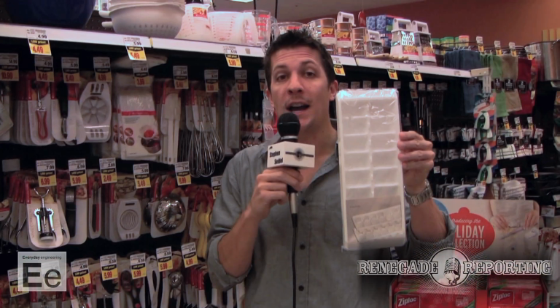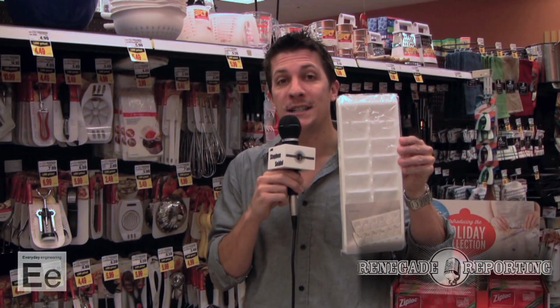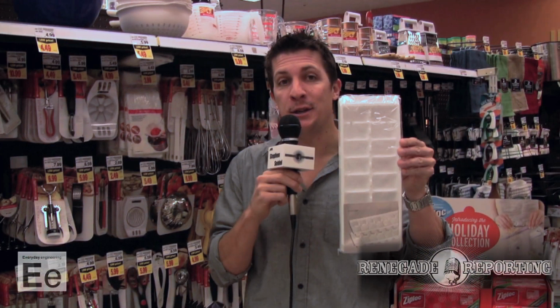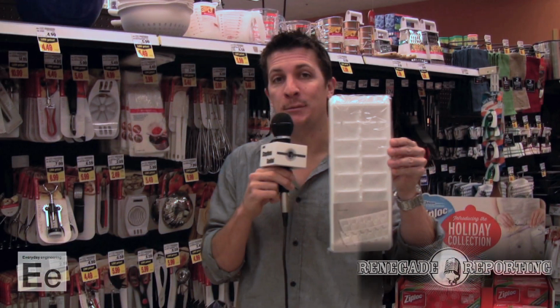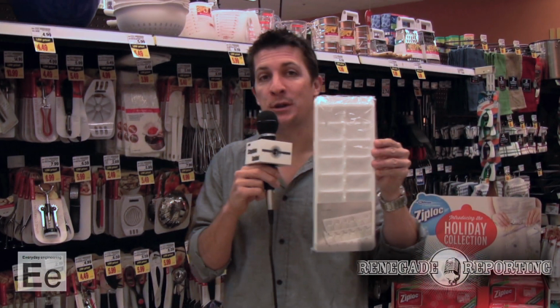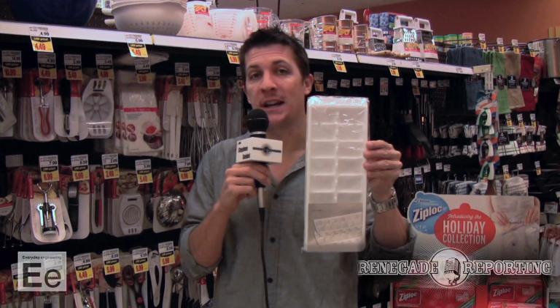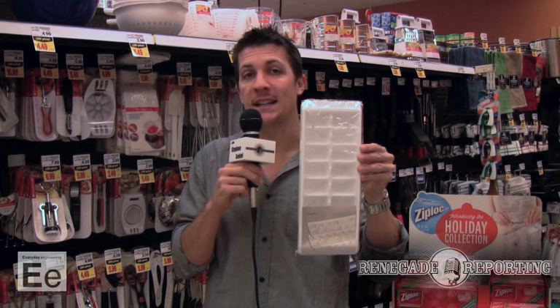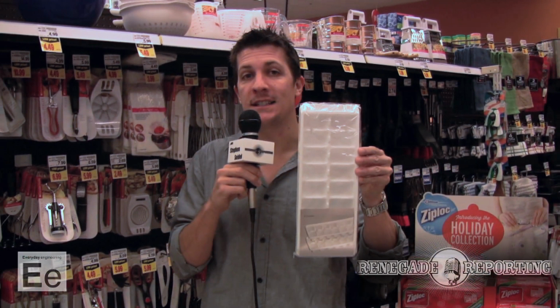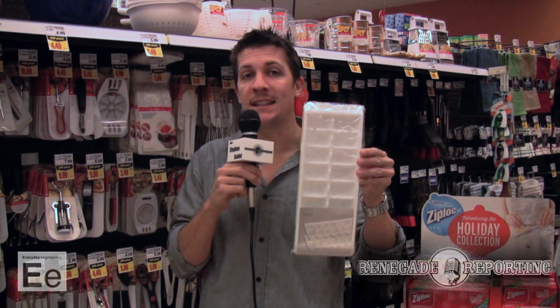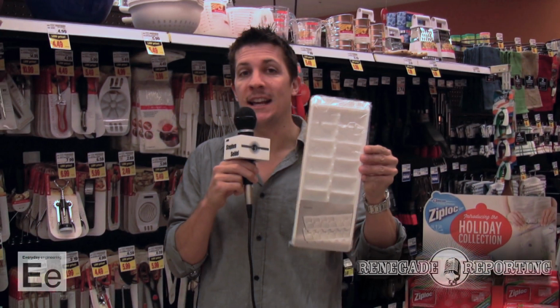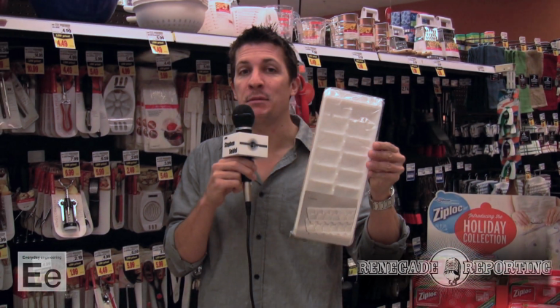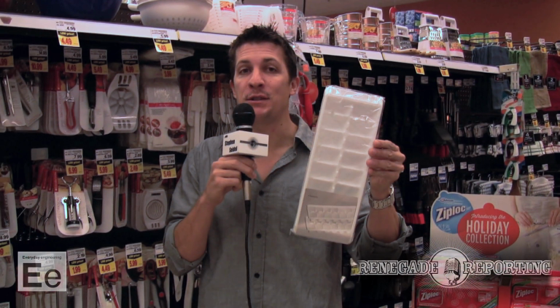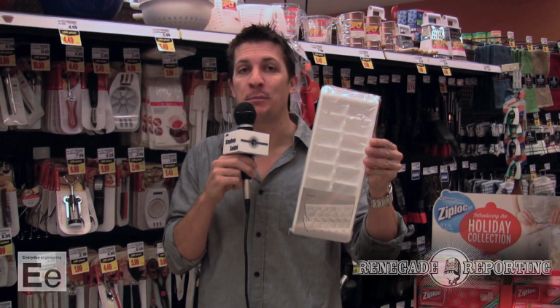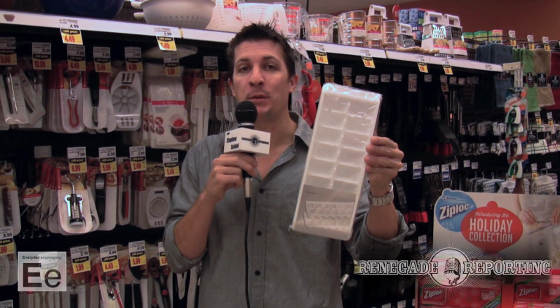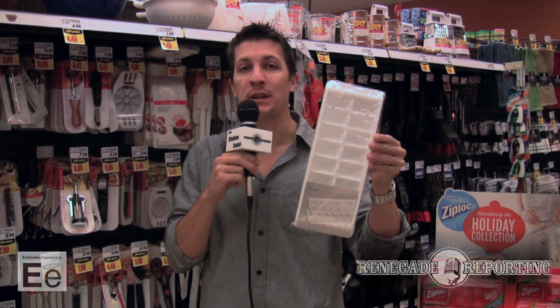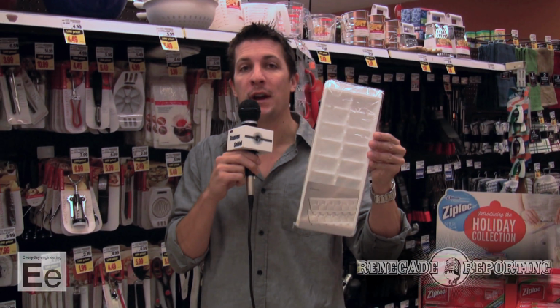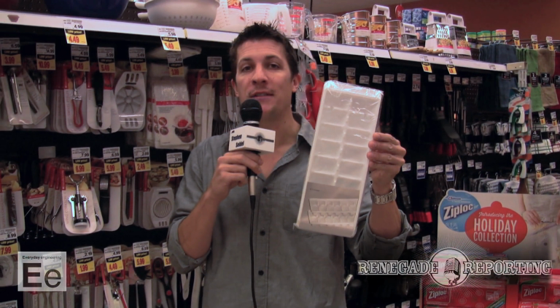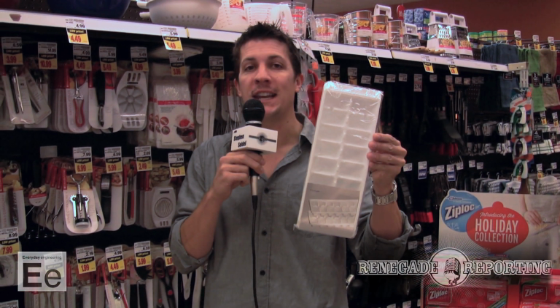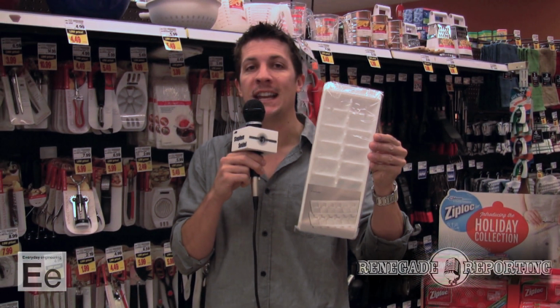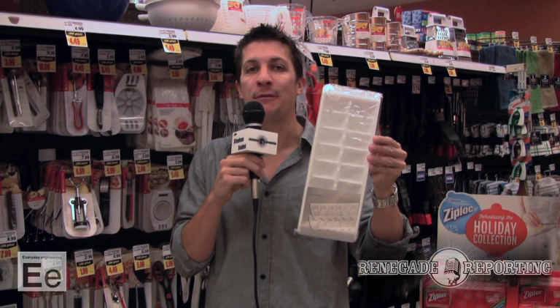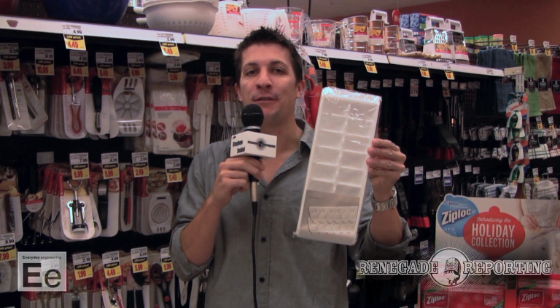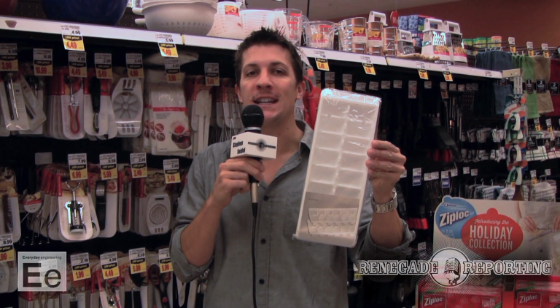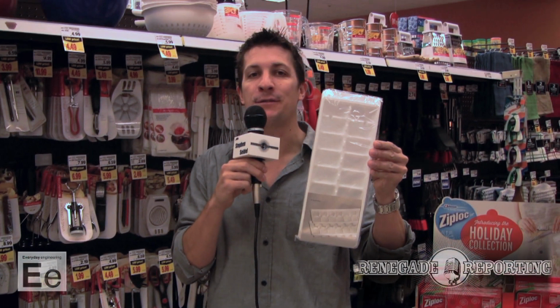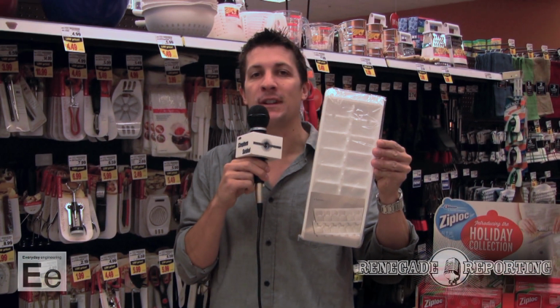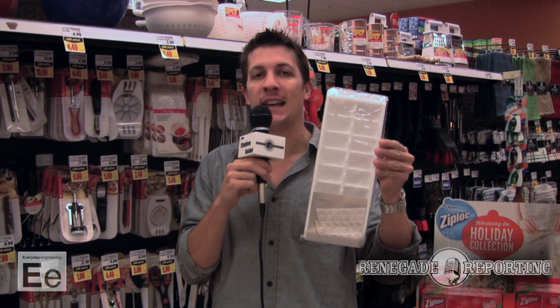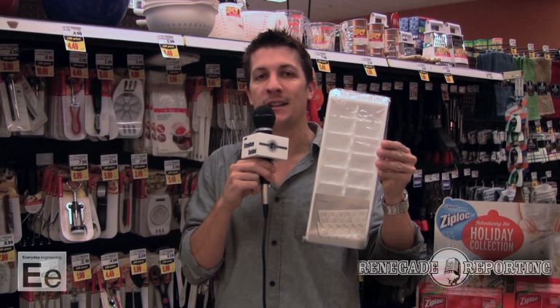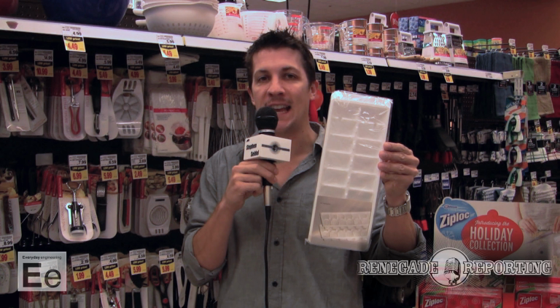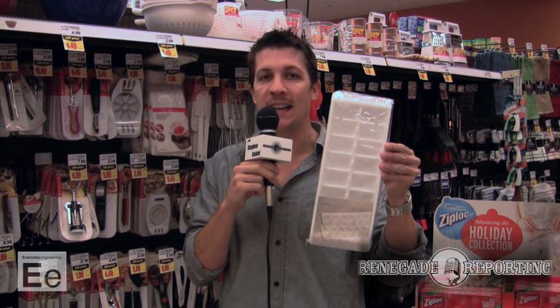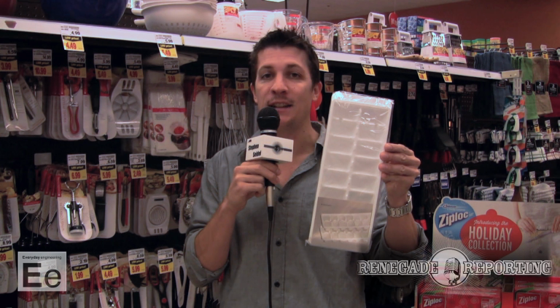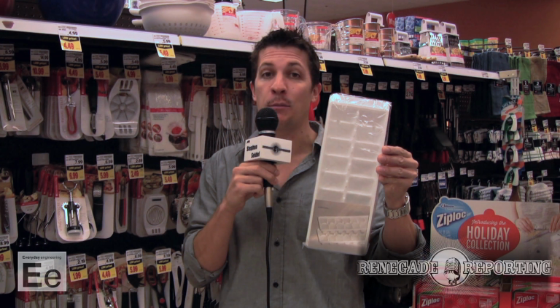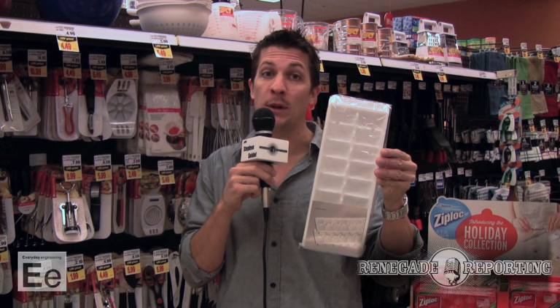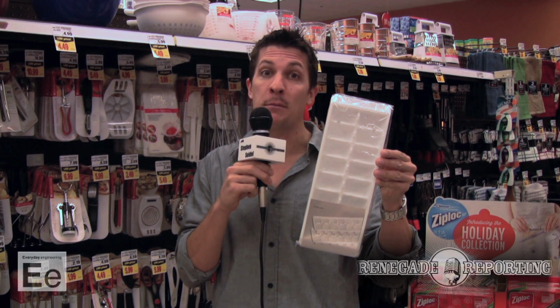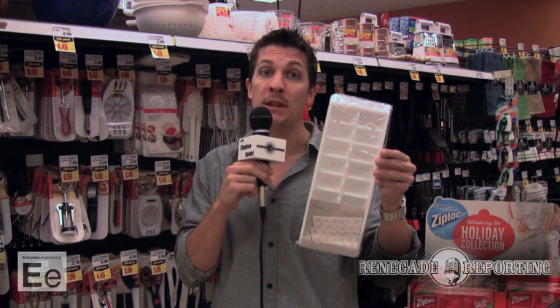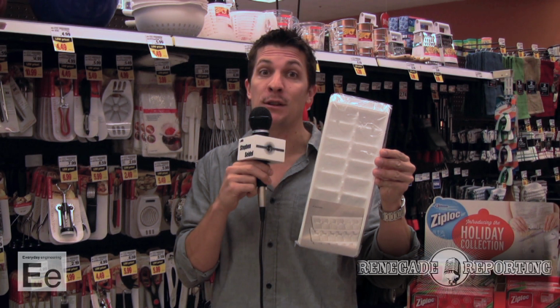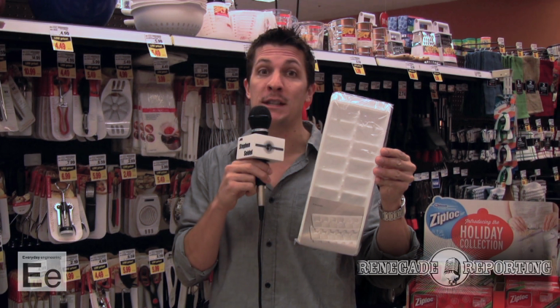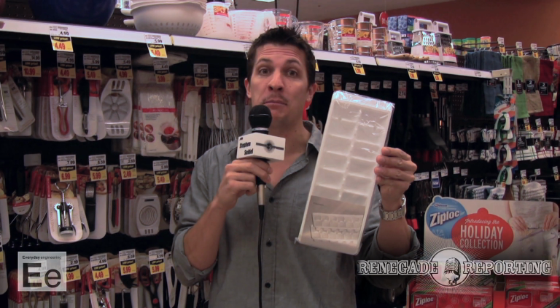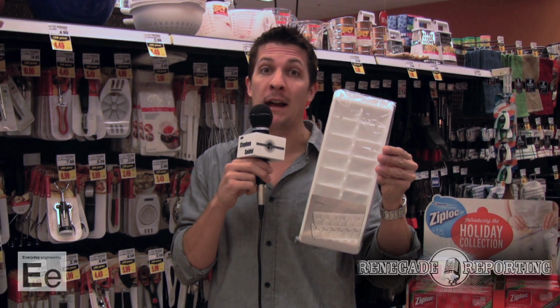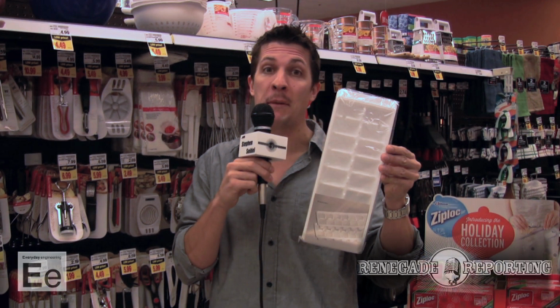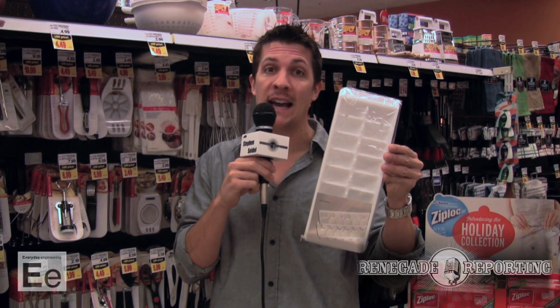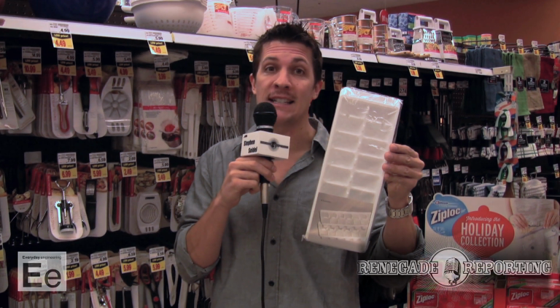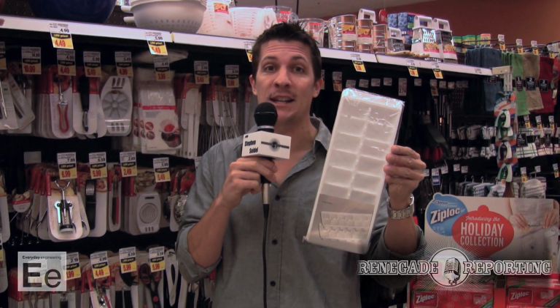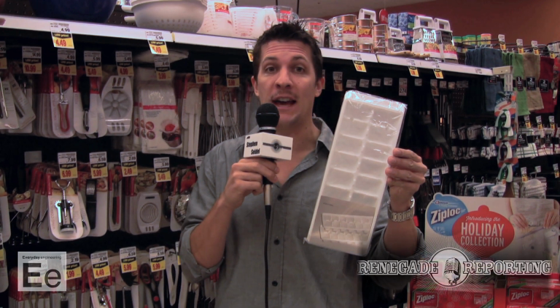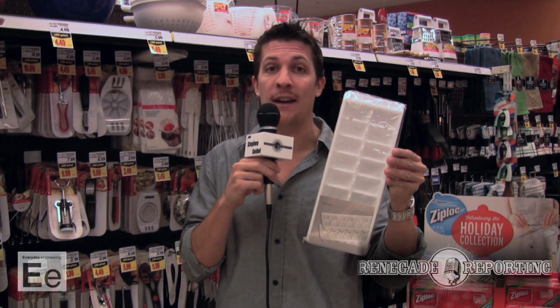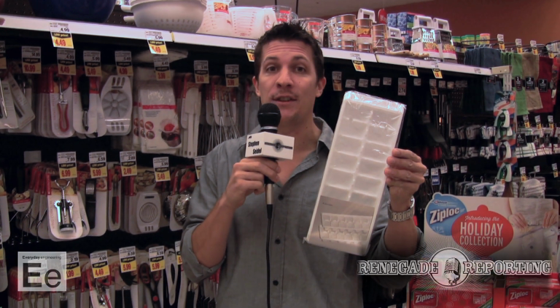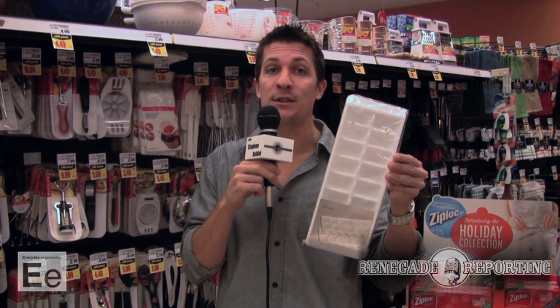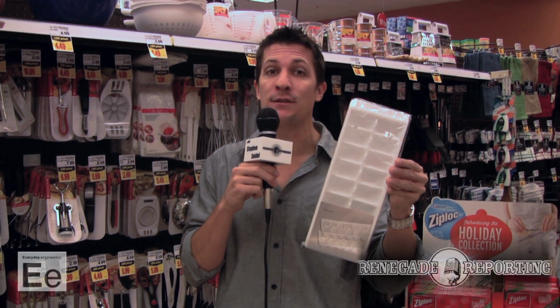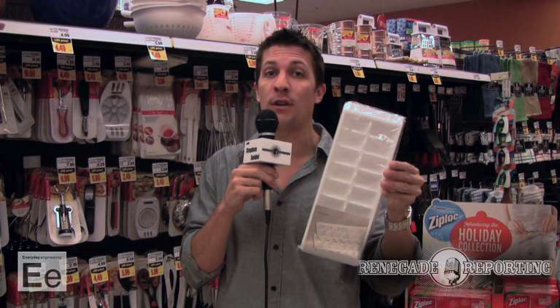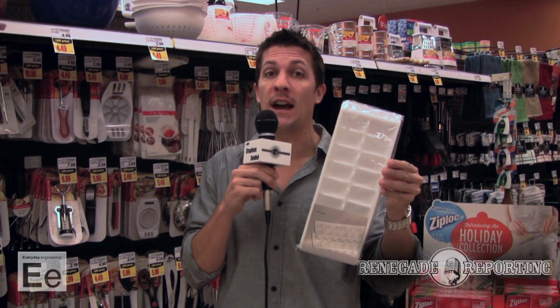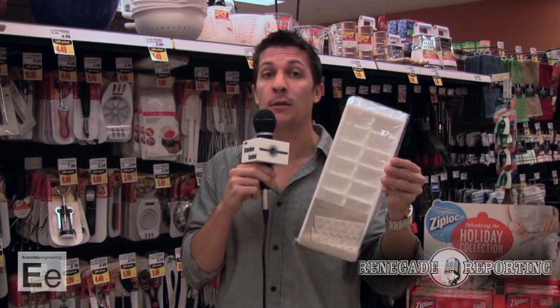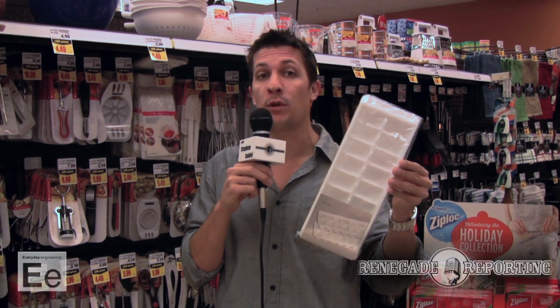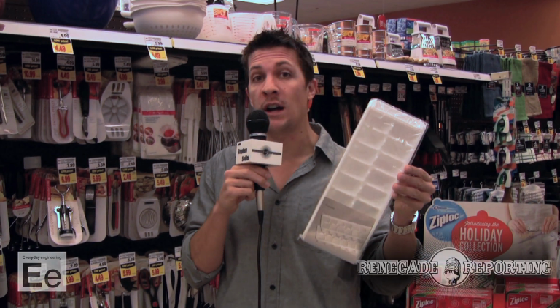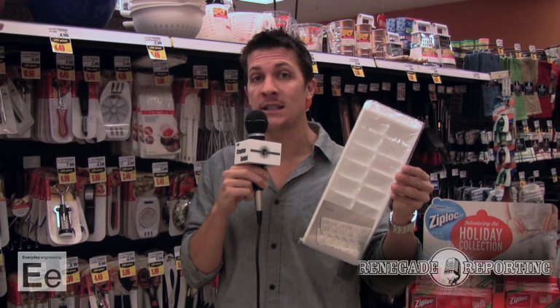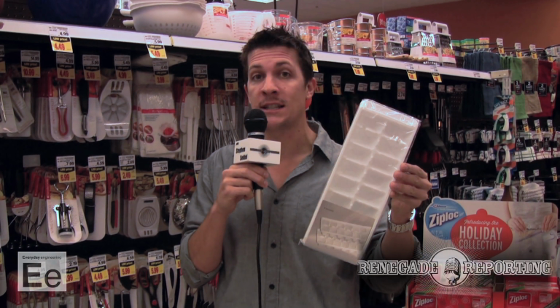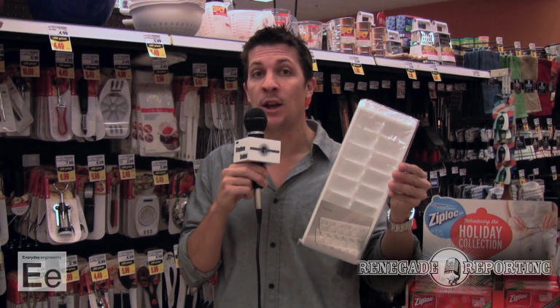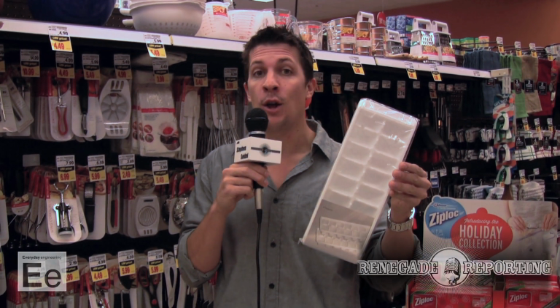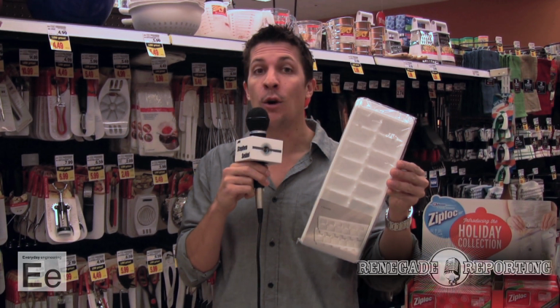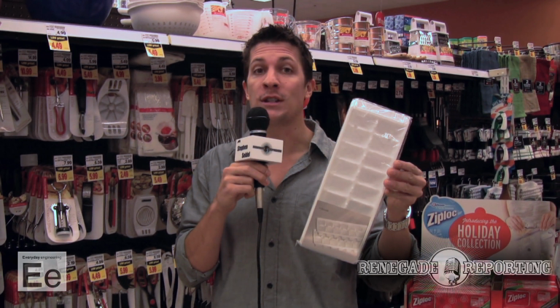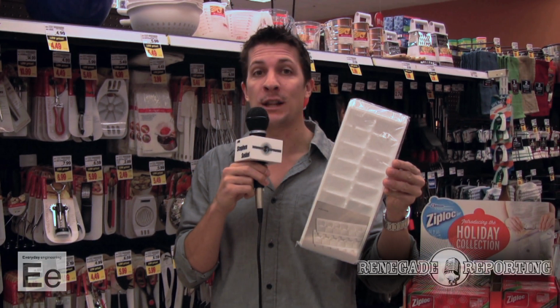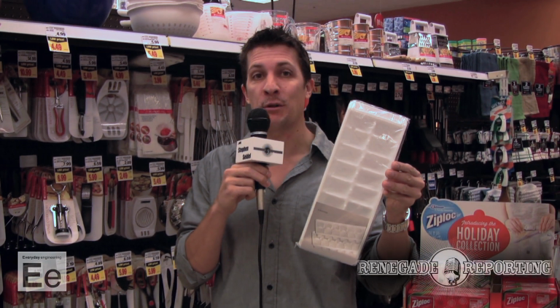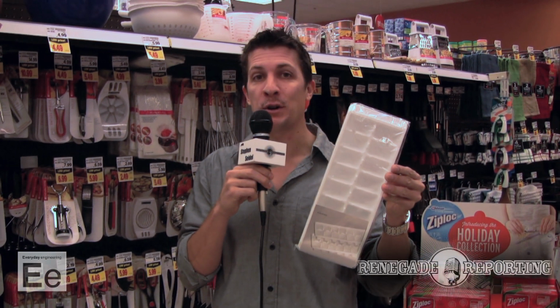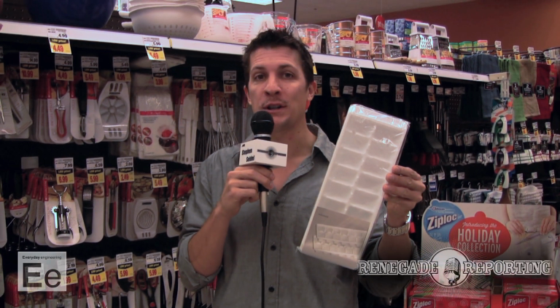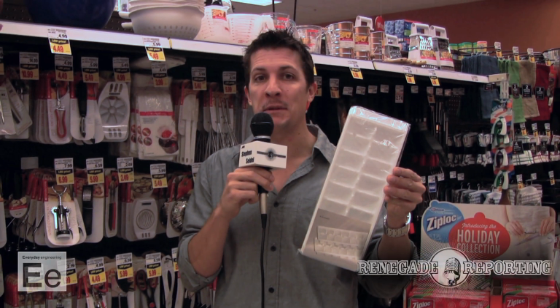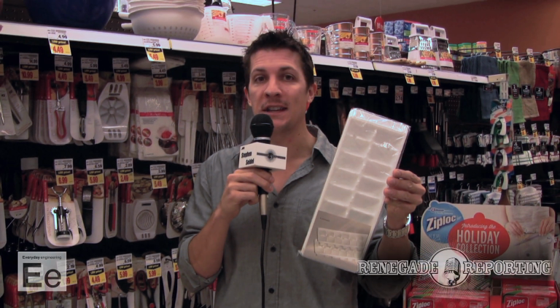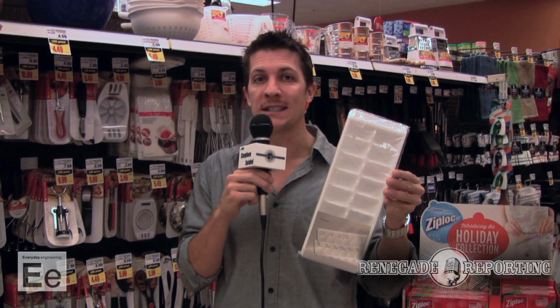Ice cube trays. They can be used to put the gravy in and freeze for a later date. You can put them in those Ziploc bags and use them for either broths or slow-cooked meals.